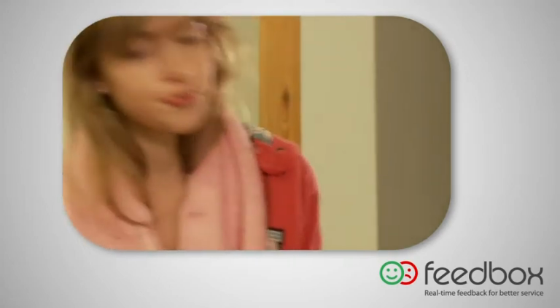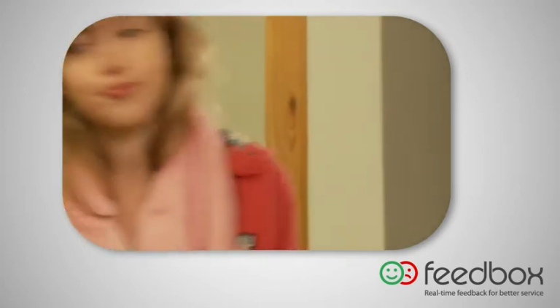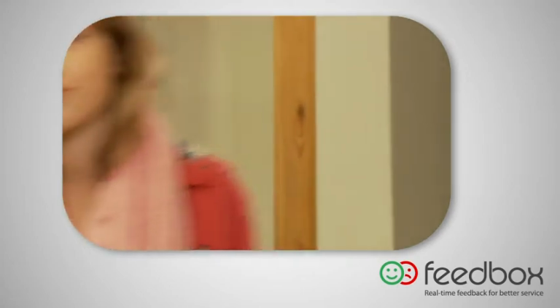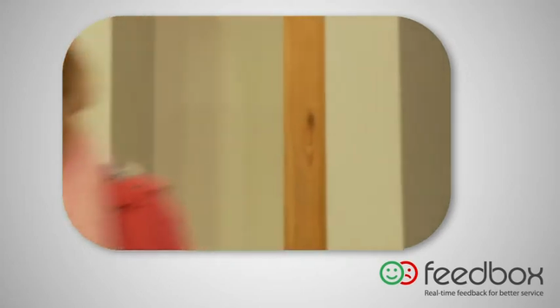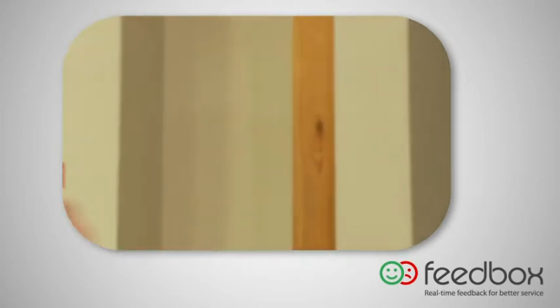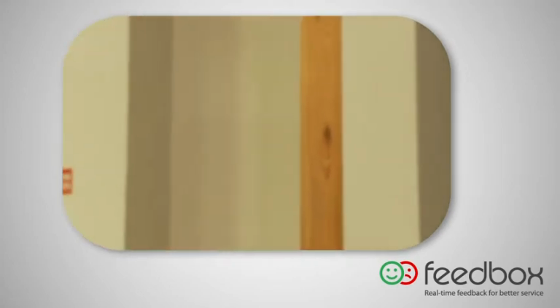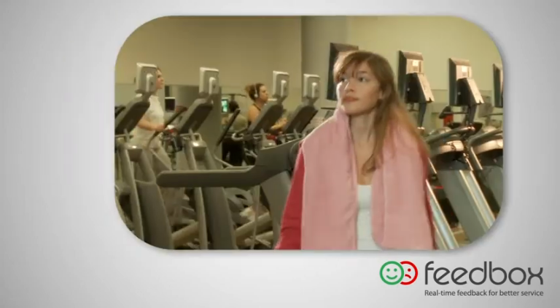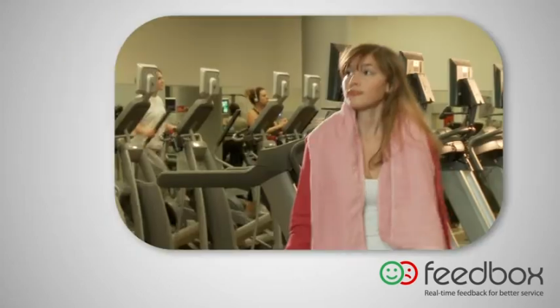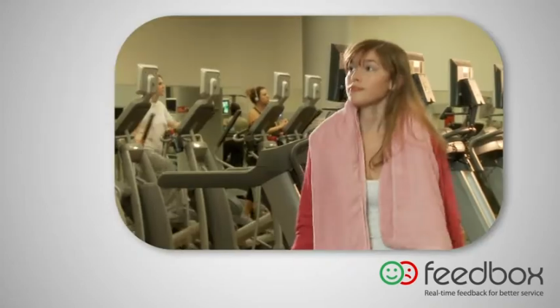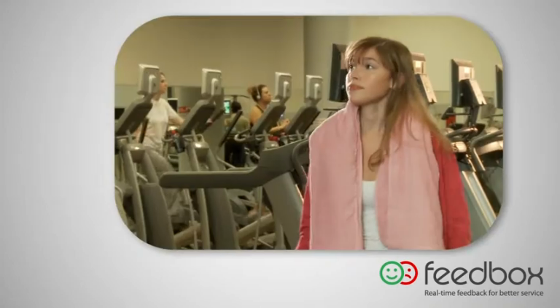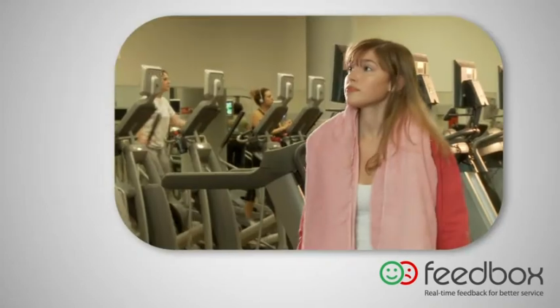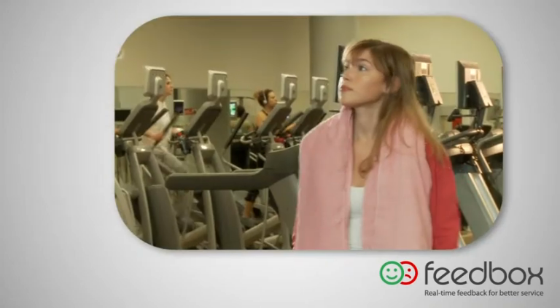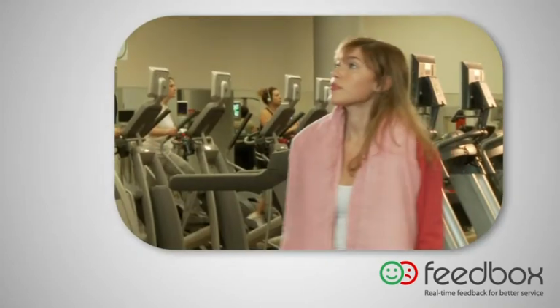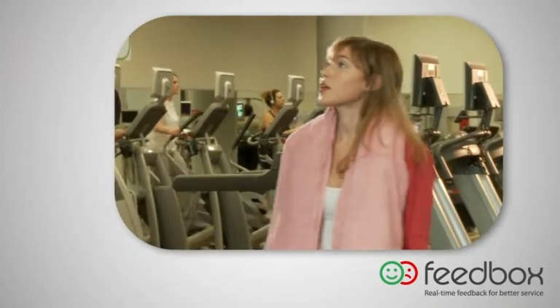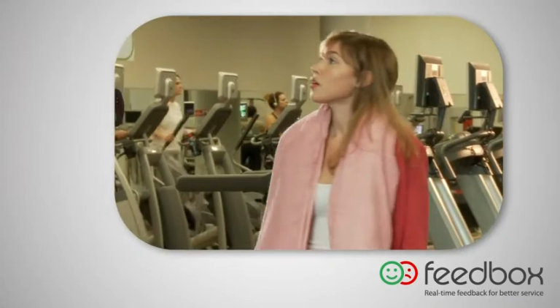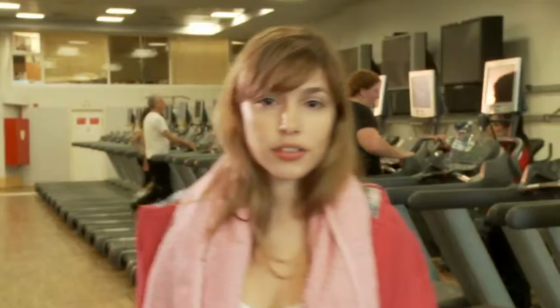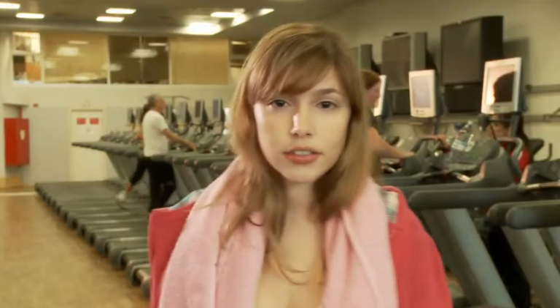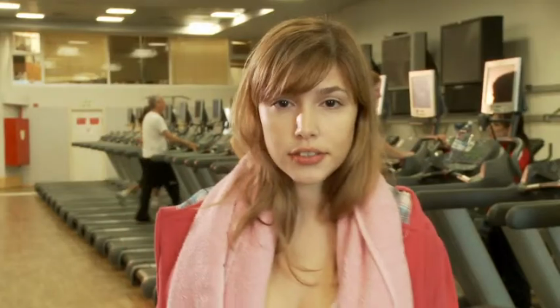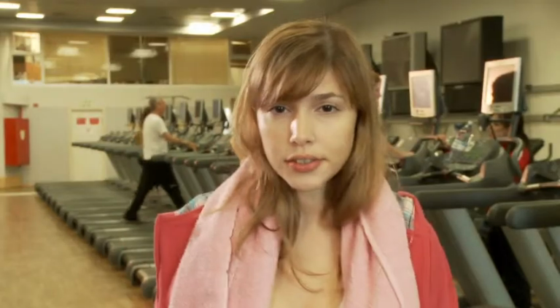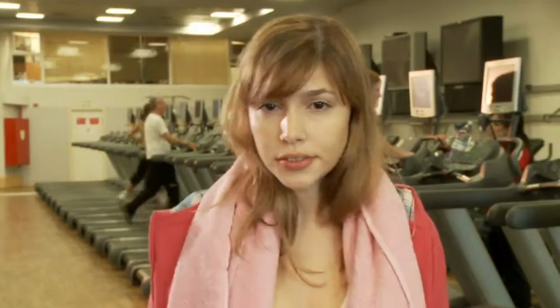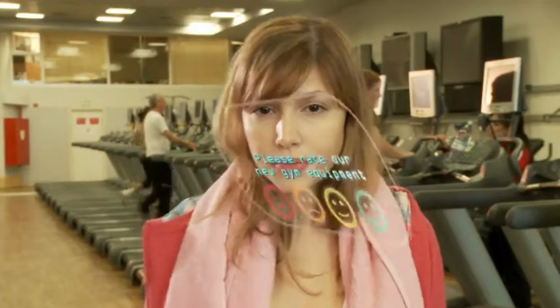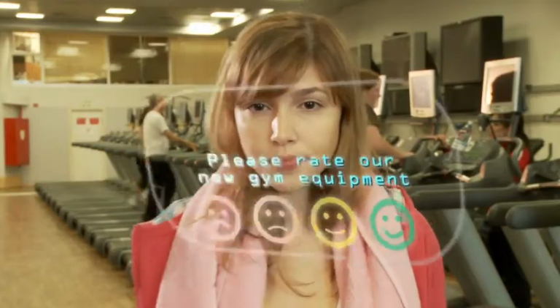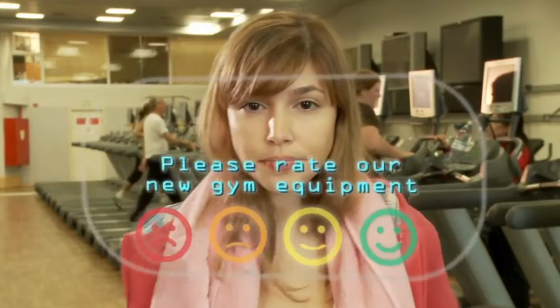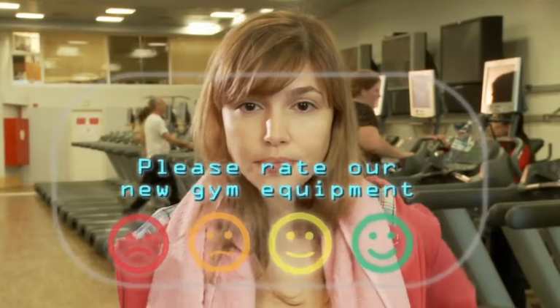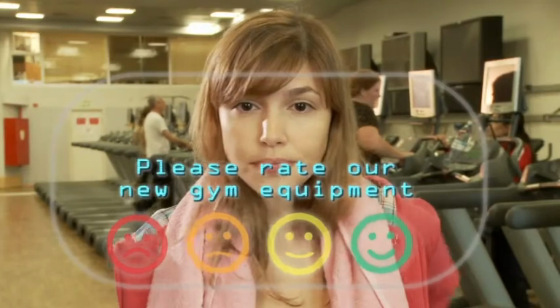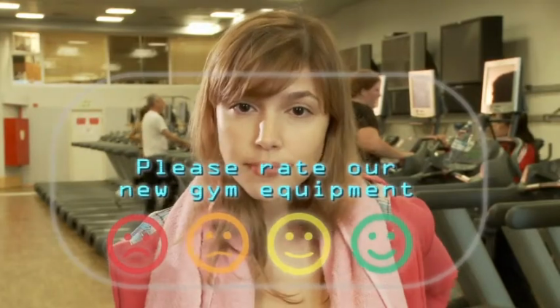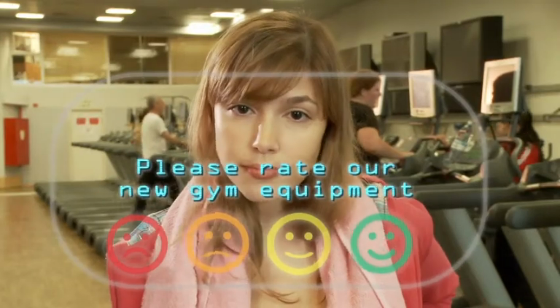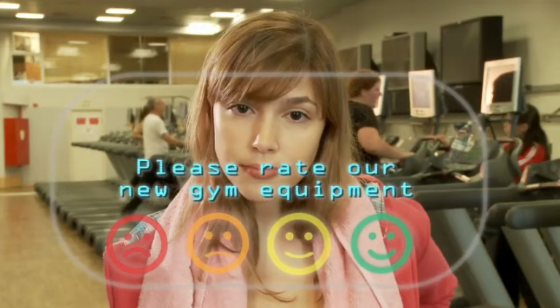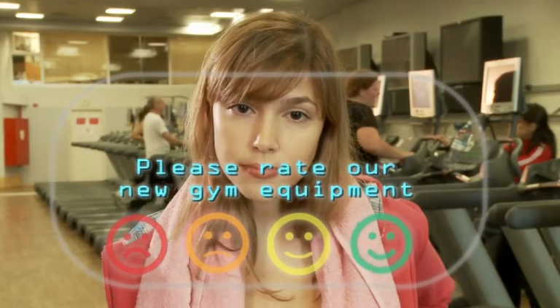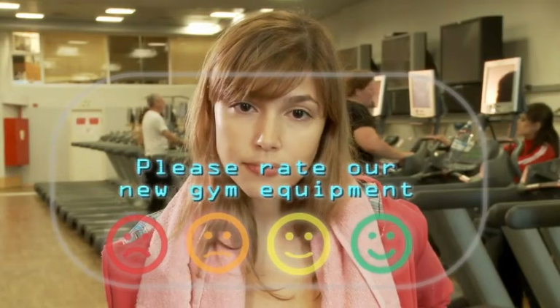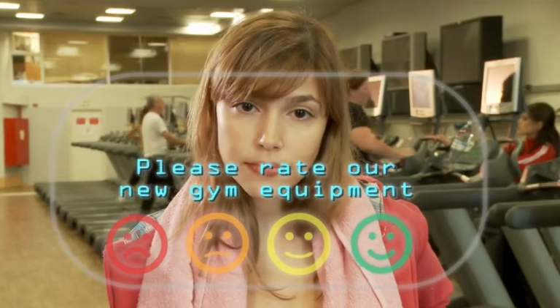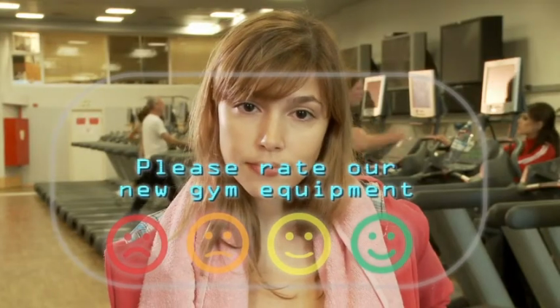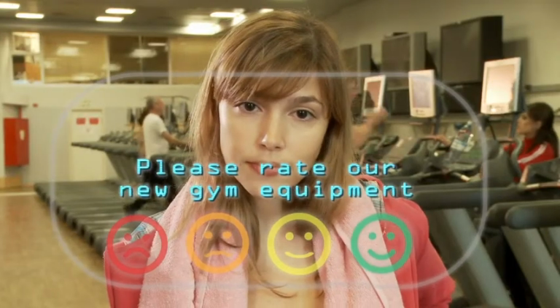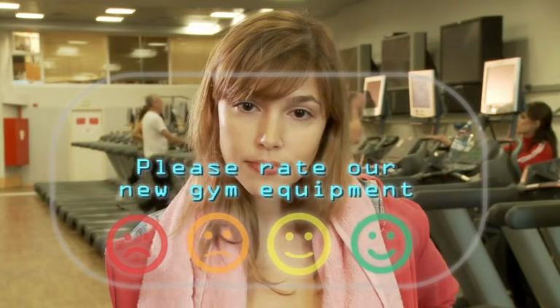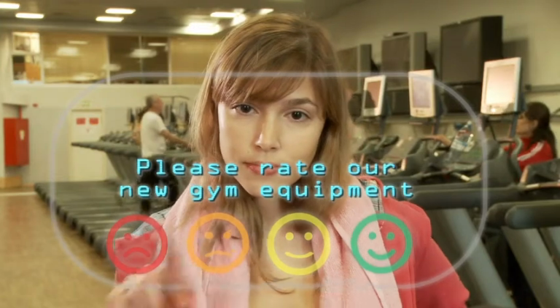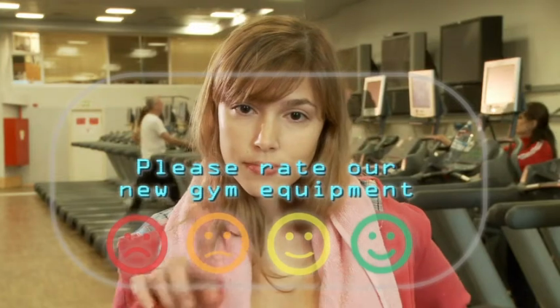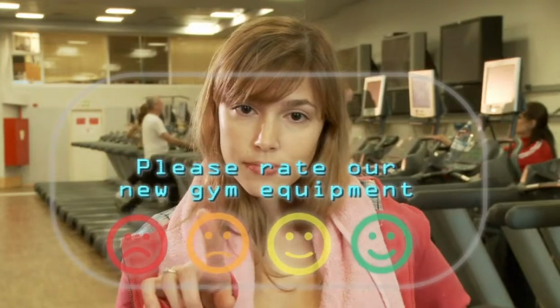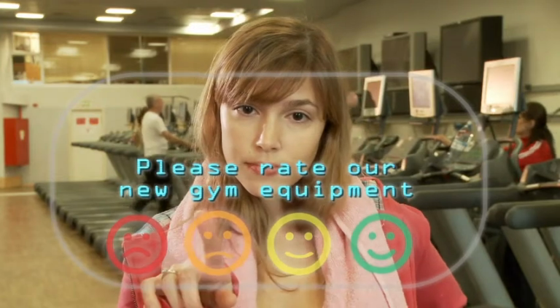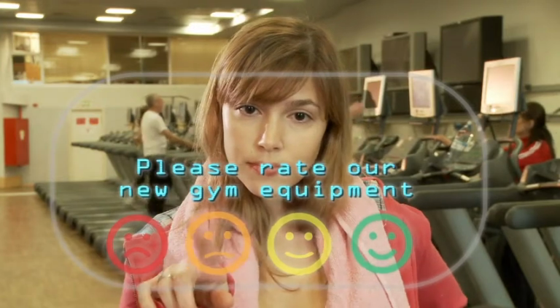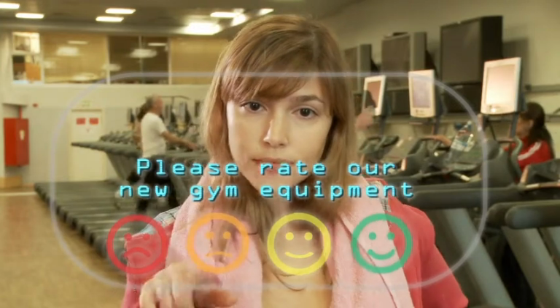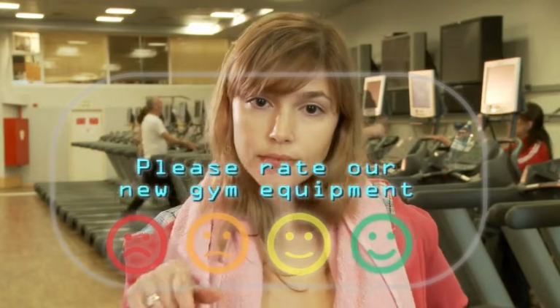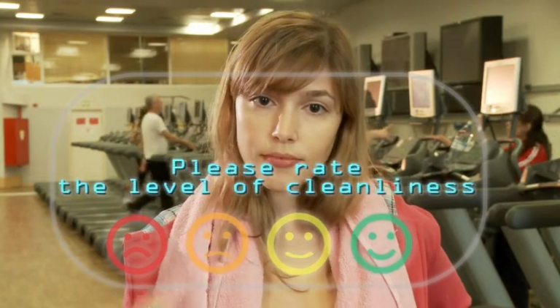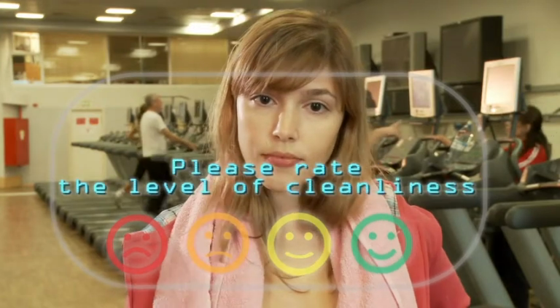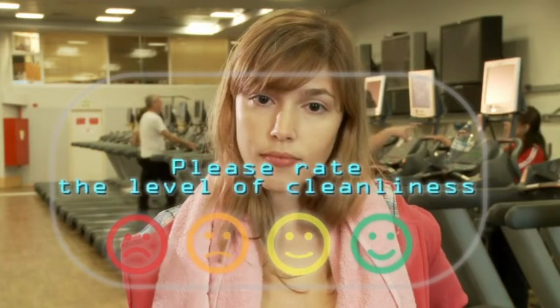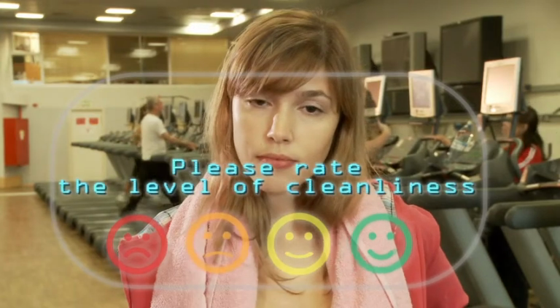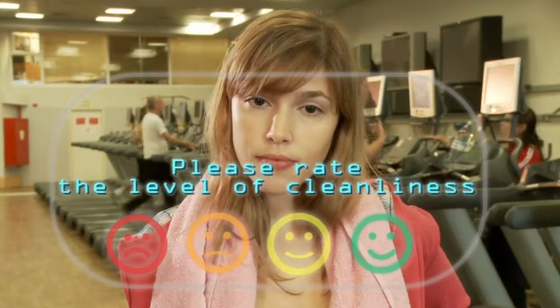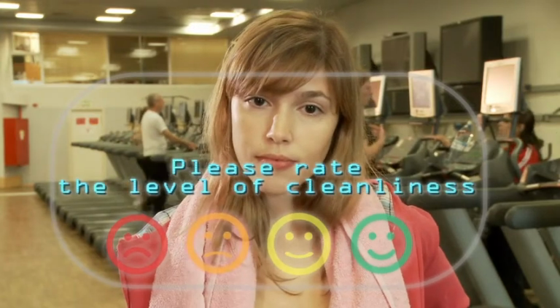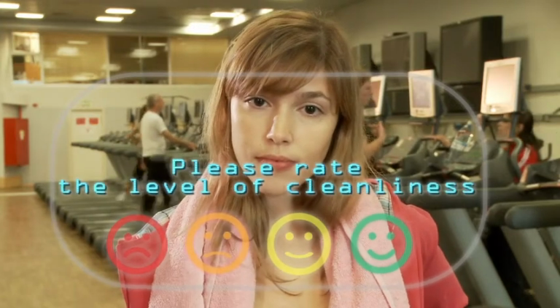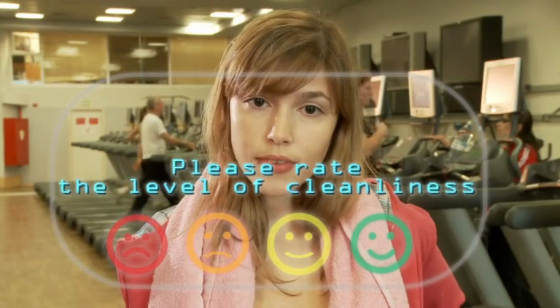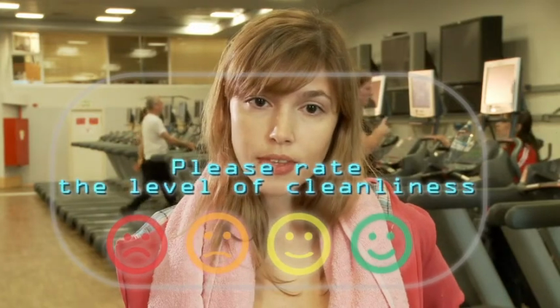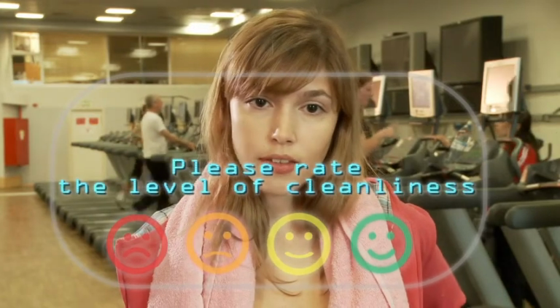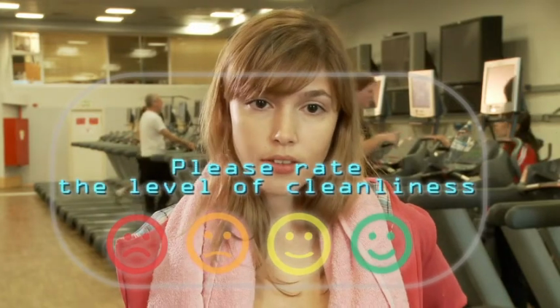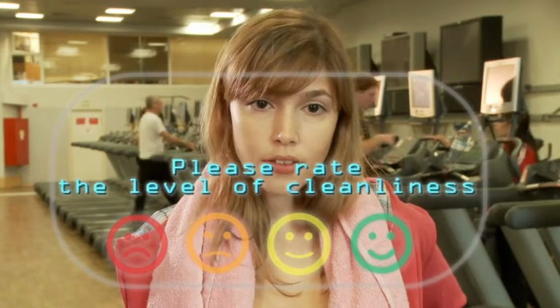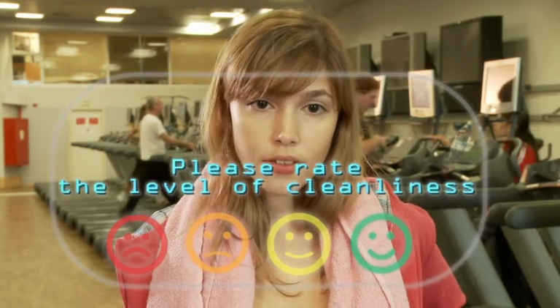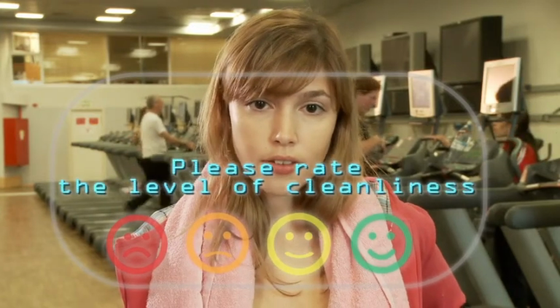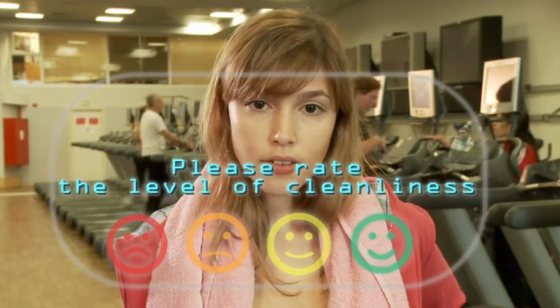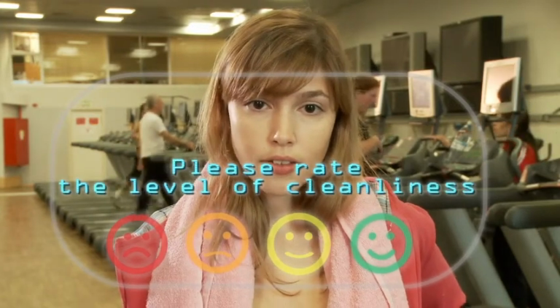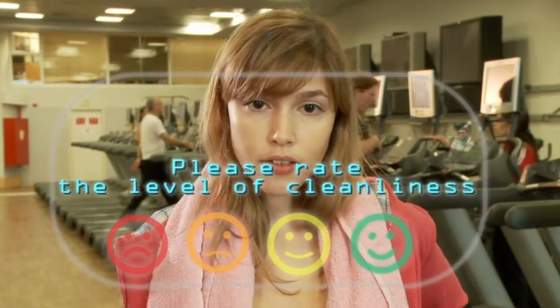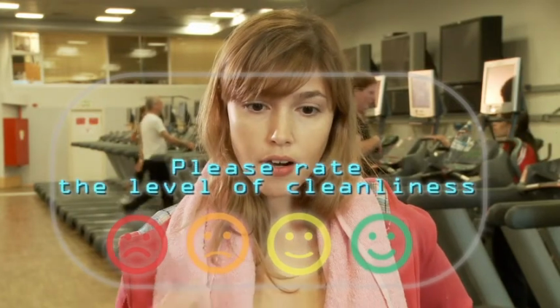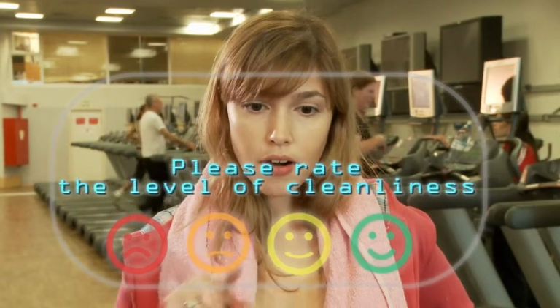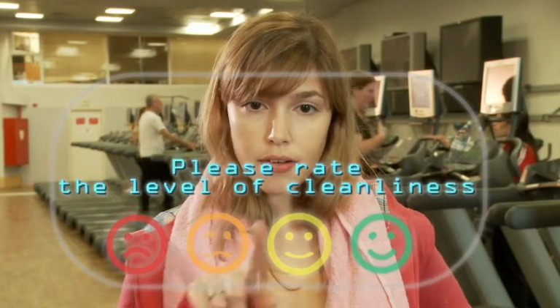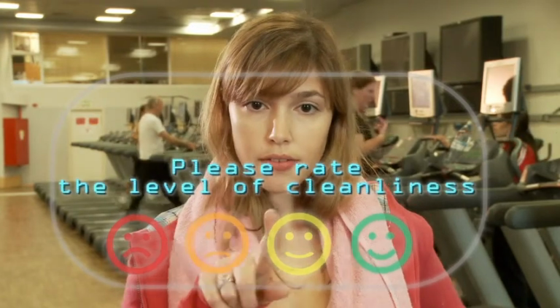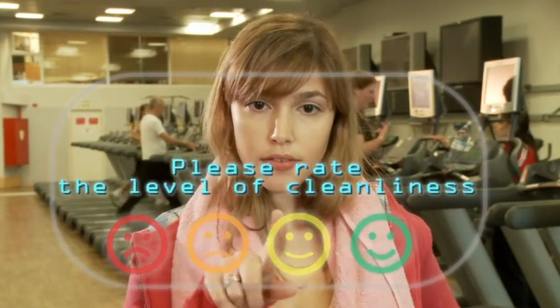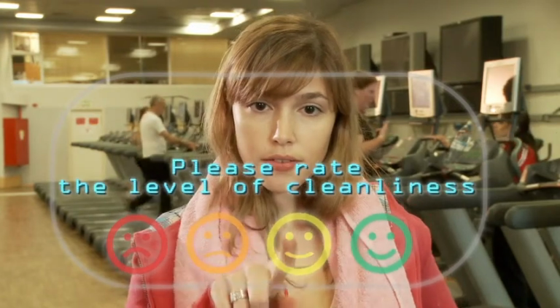With a user-friendly interface, the console invites customers to rate their satisfaction levels anonymously on a quick 3-4 question survey.